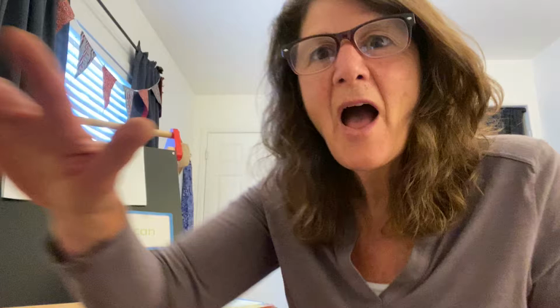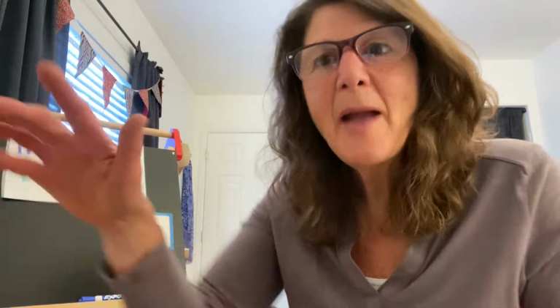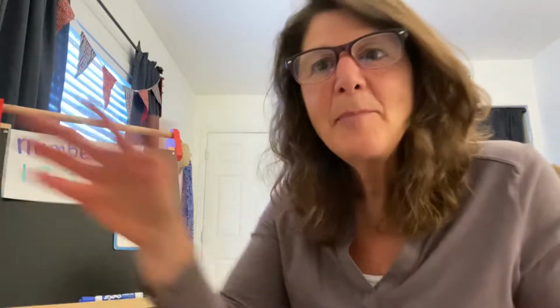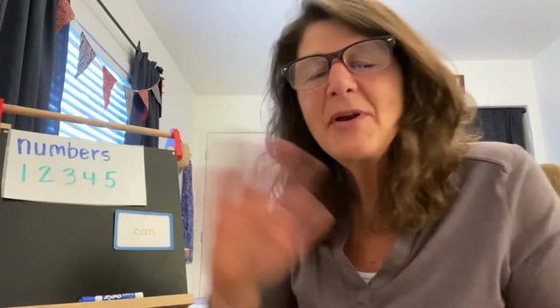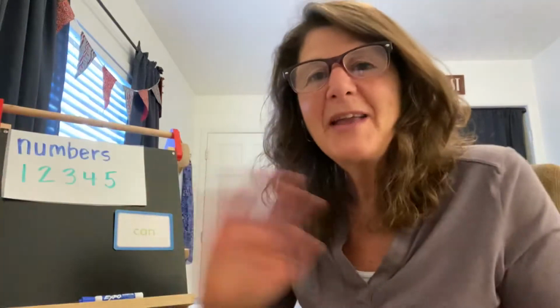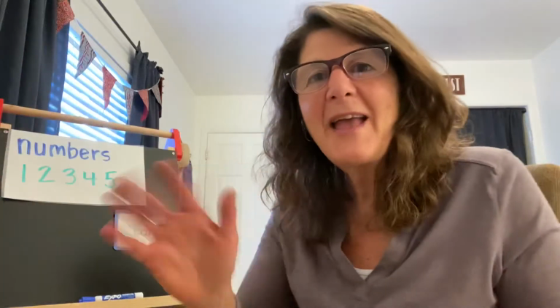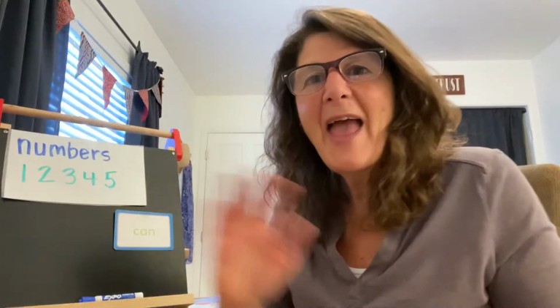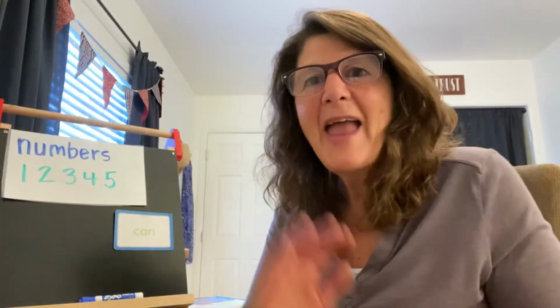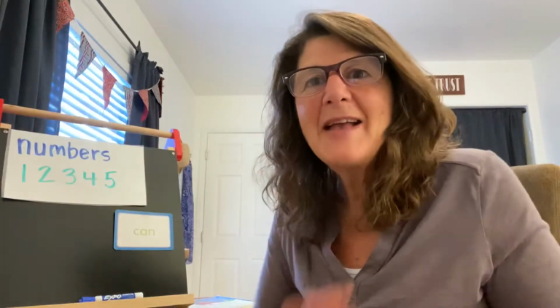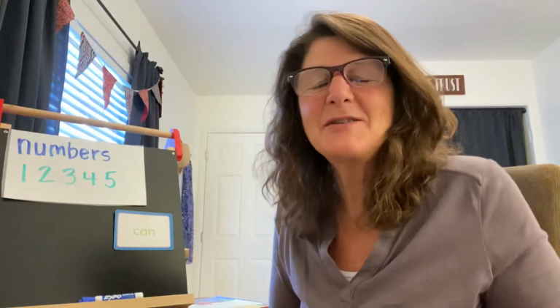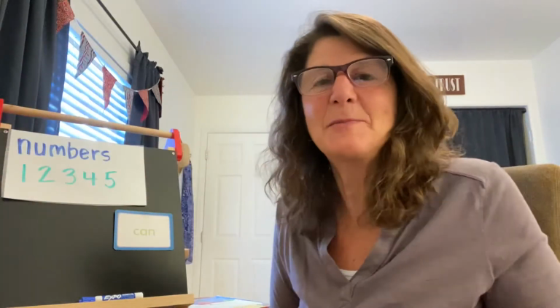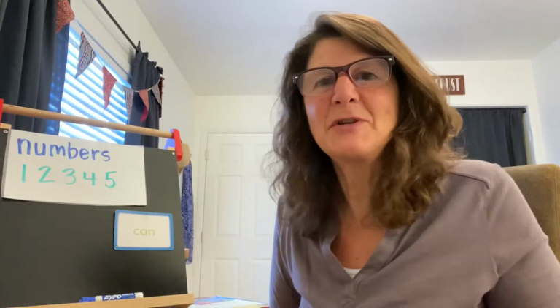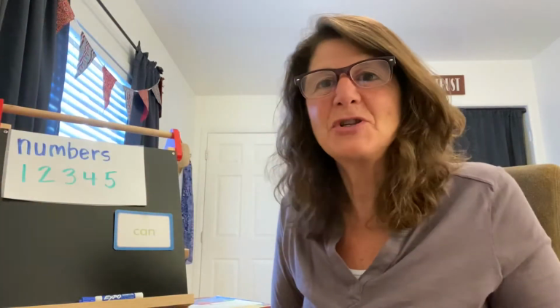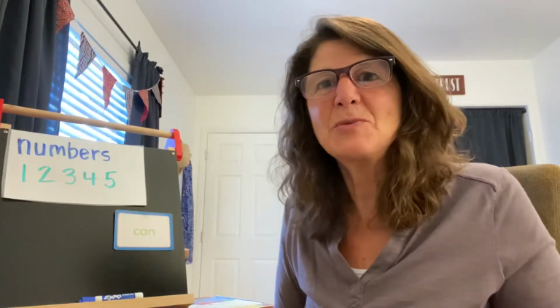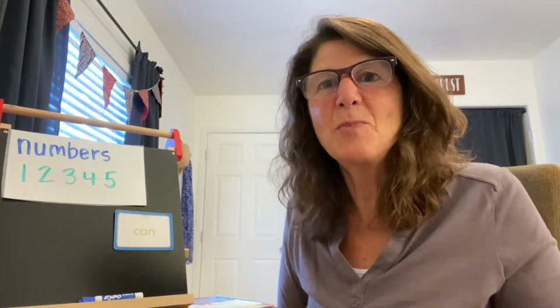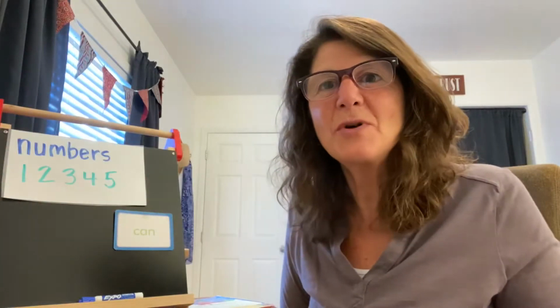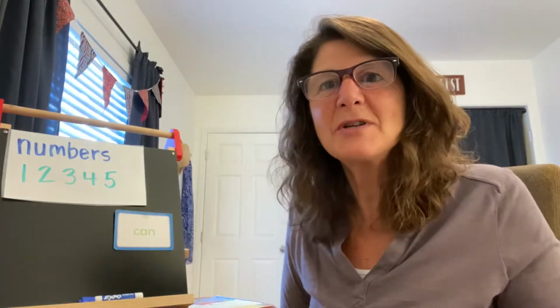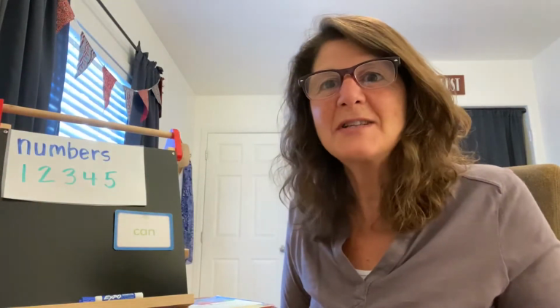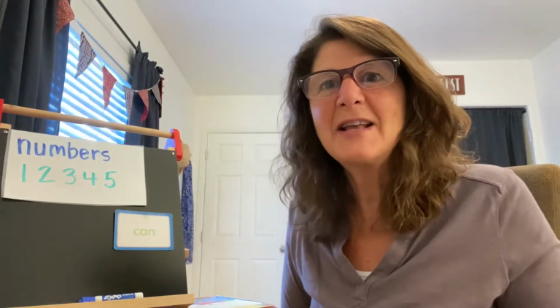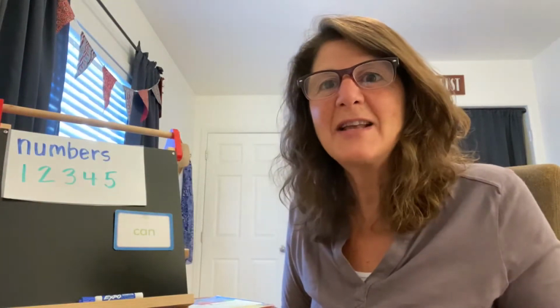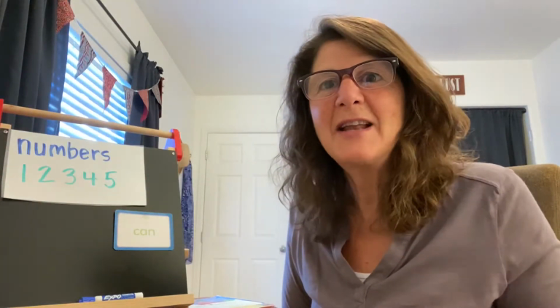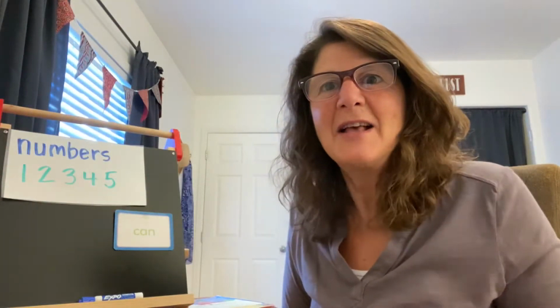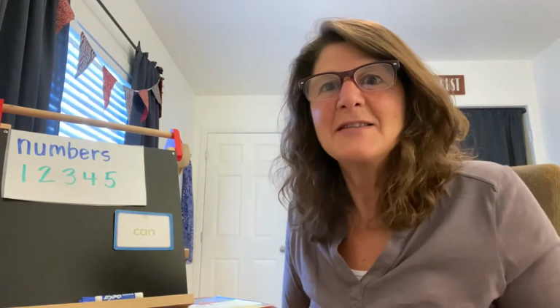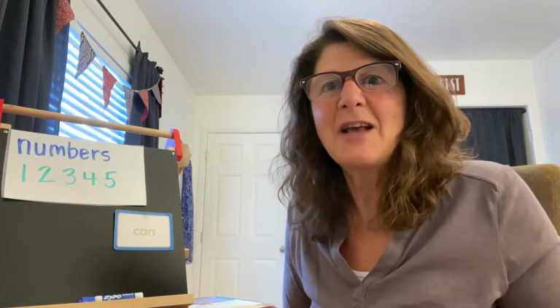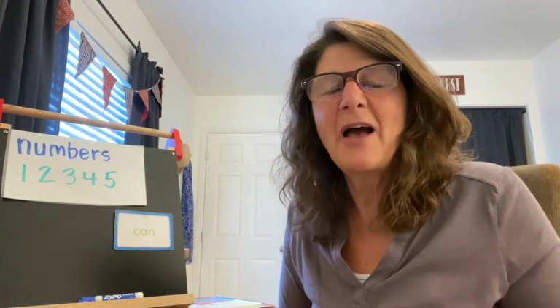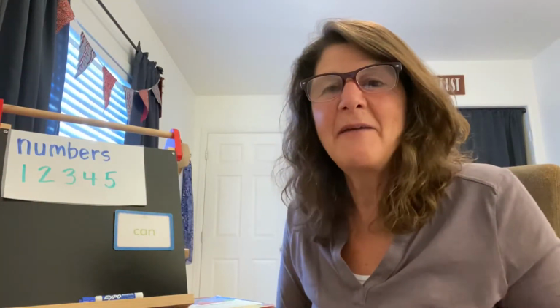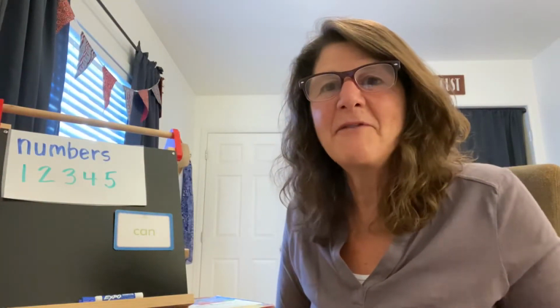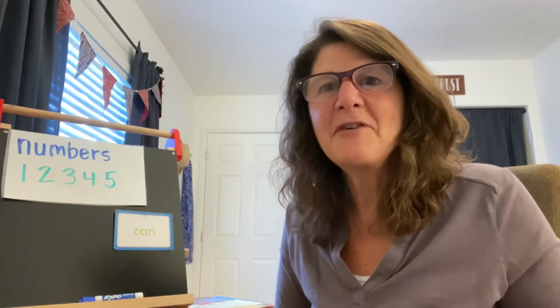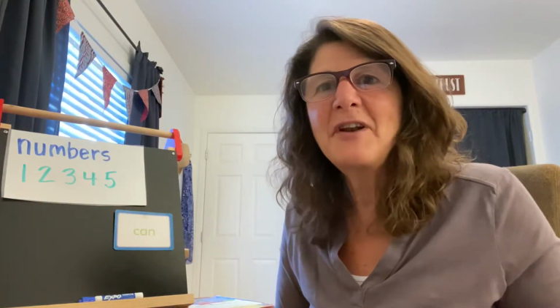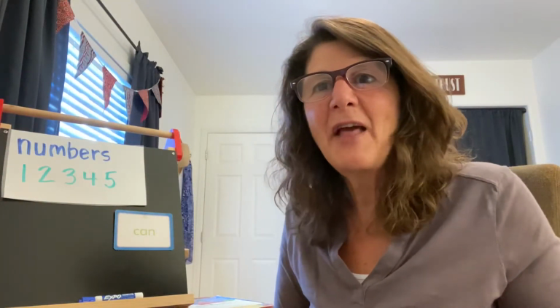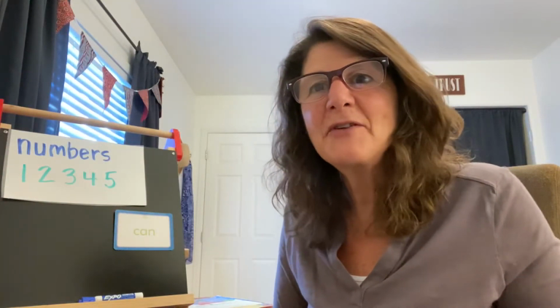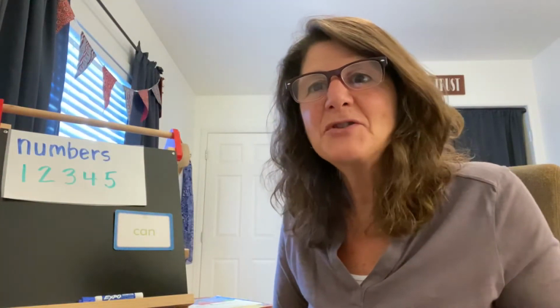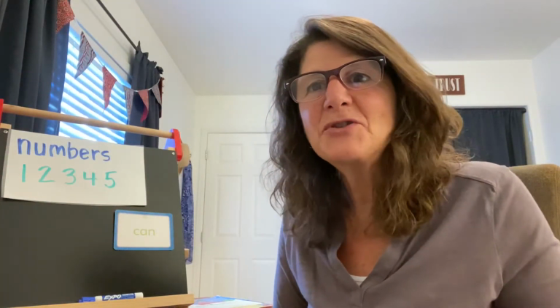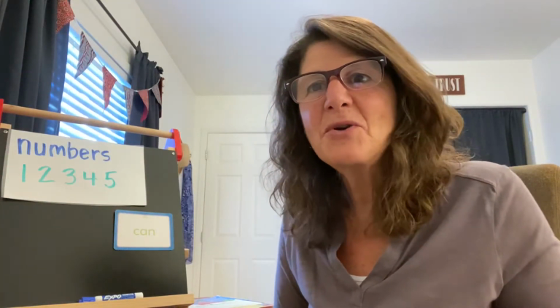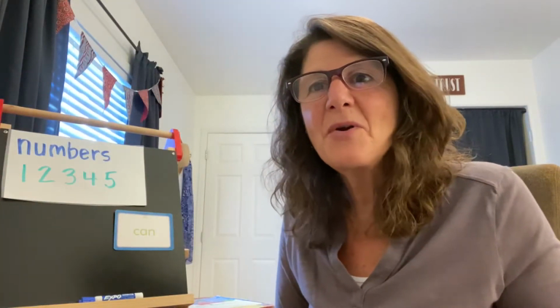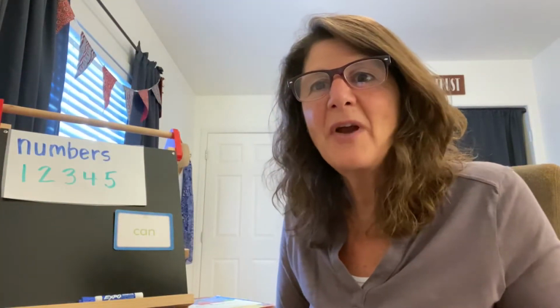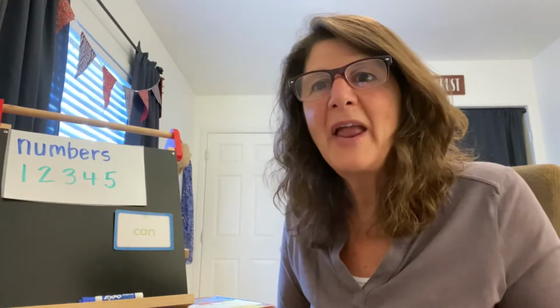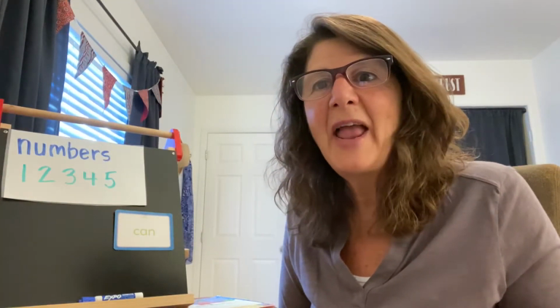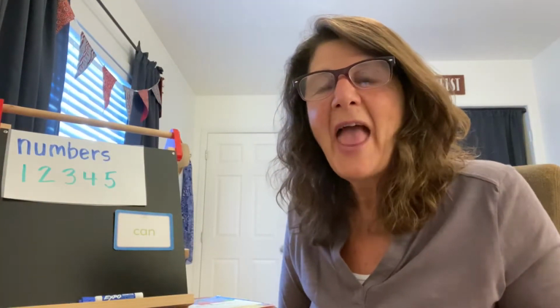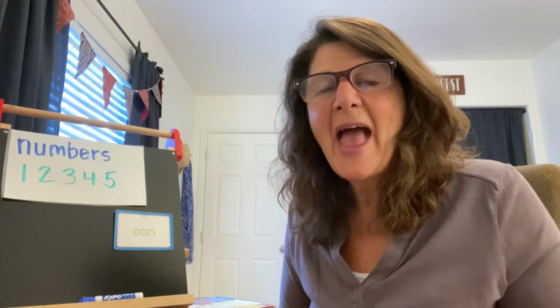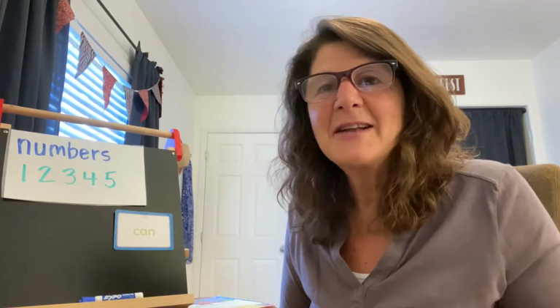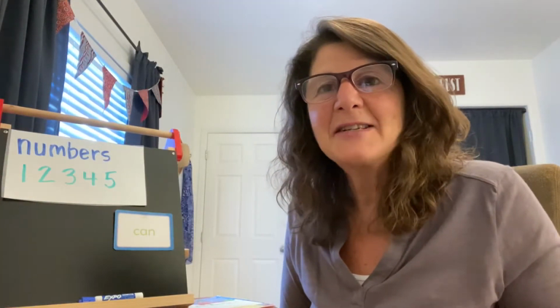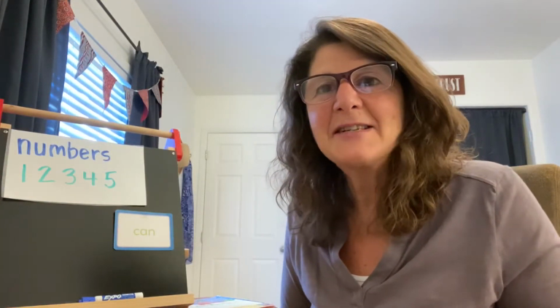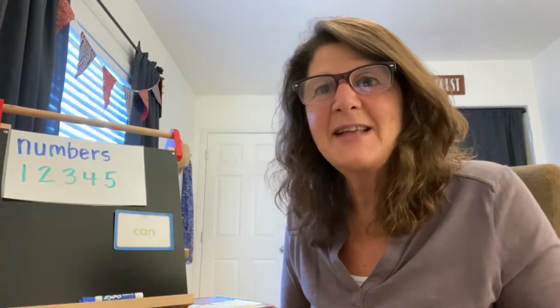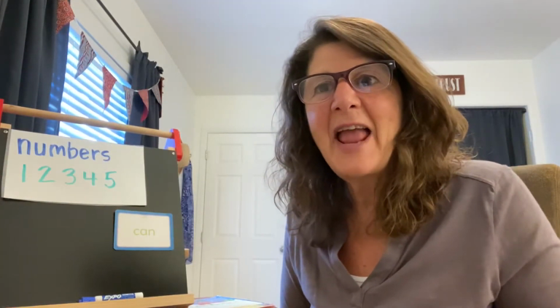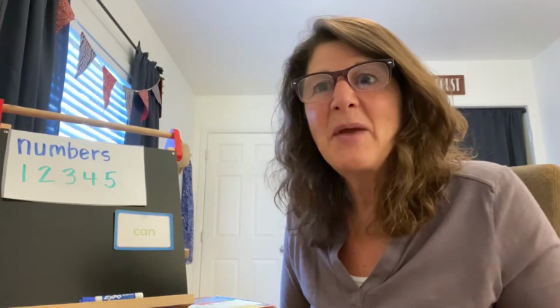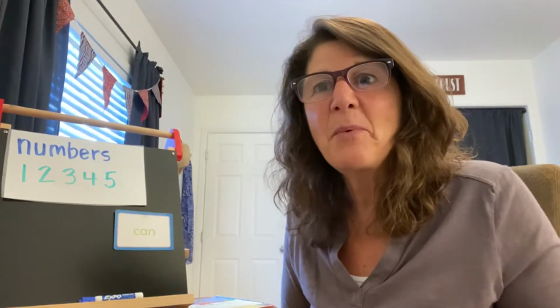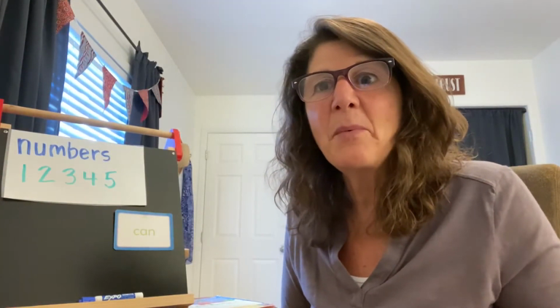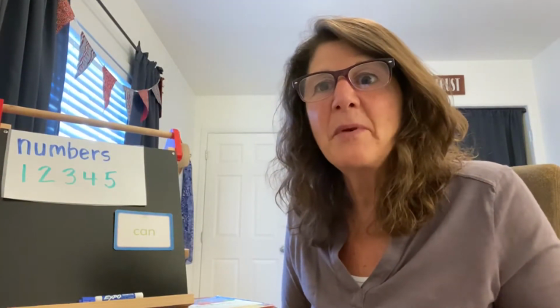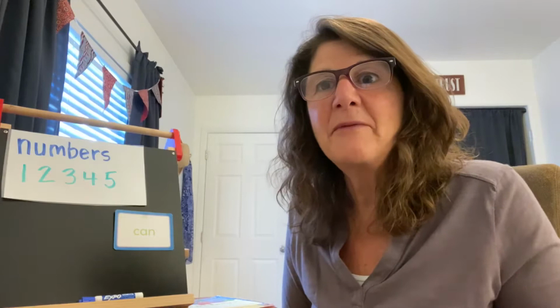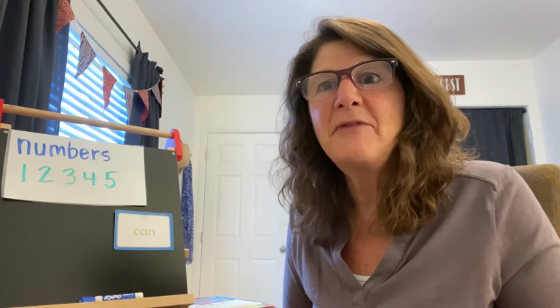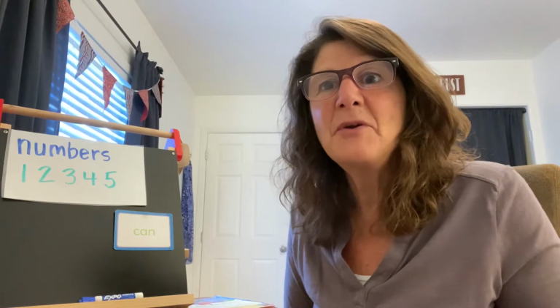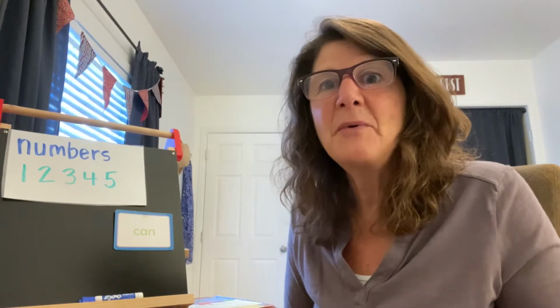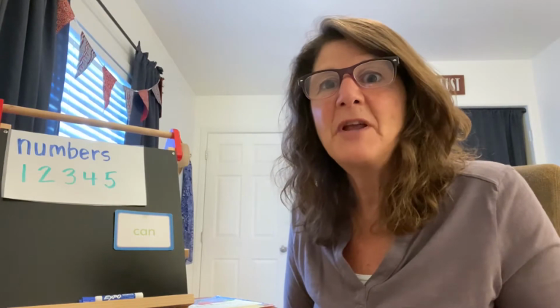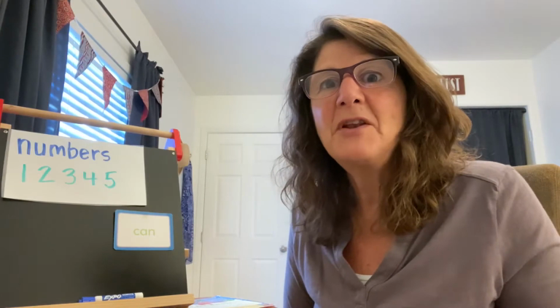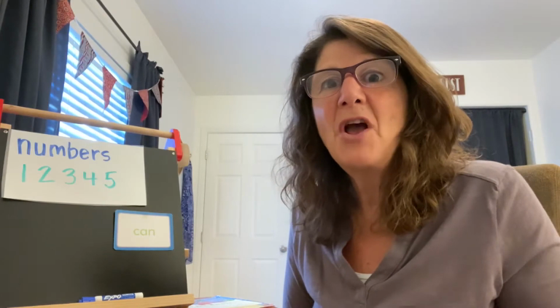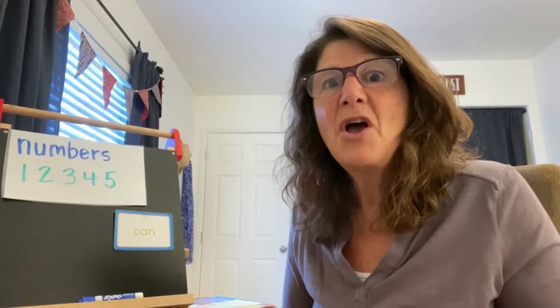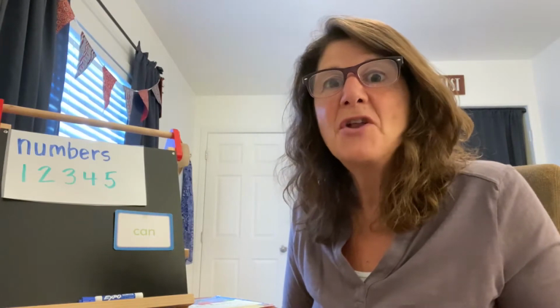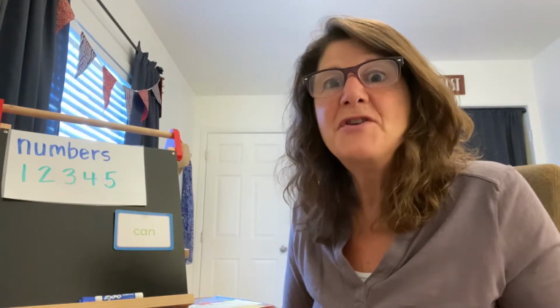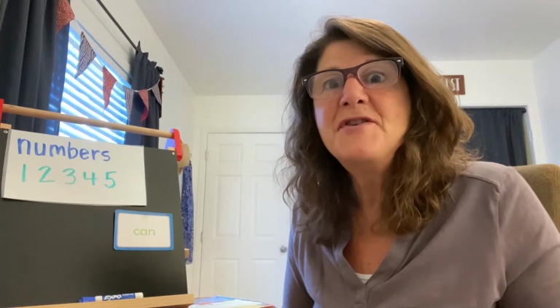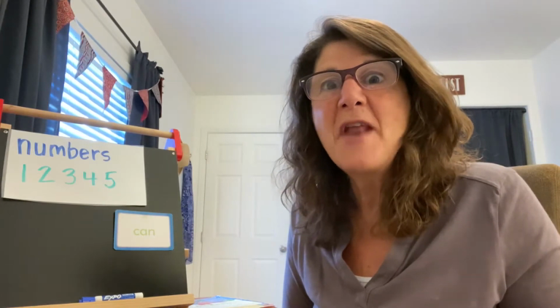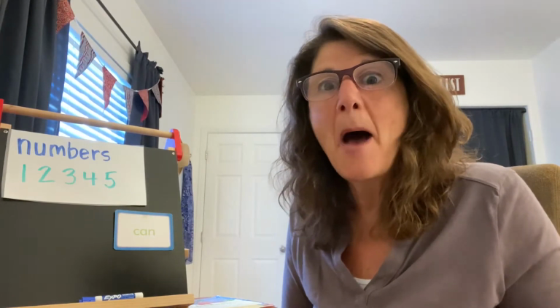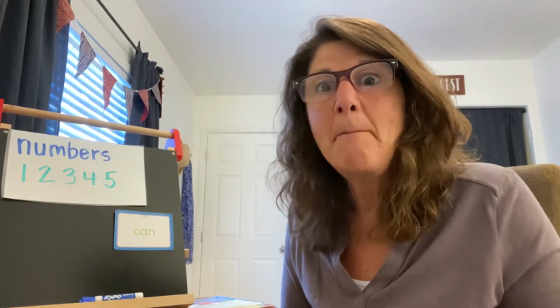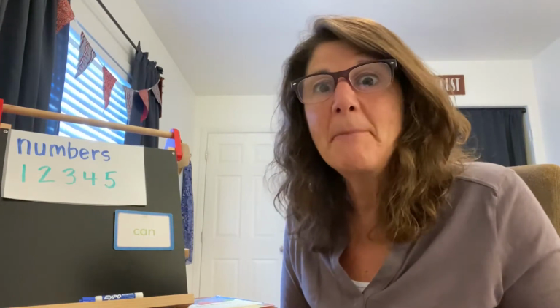Hi Pre-K, it's Mrs. Morrison. Time for another story and today we're reviewing numbers.